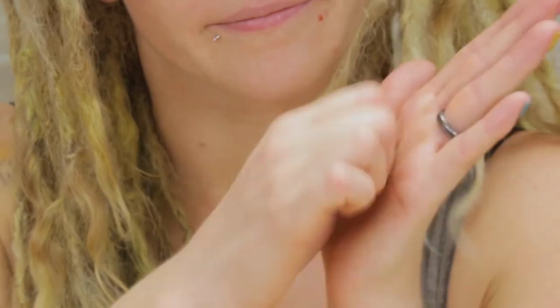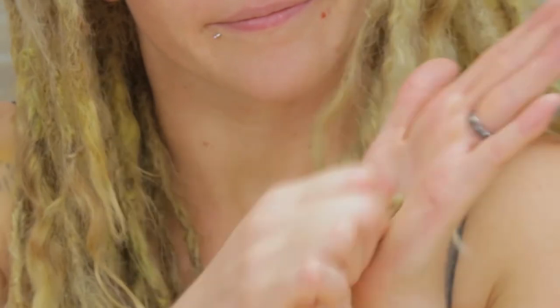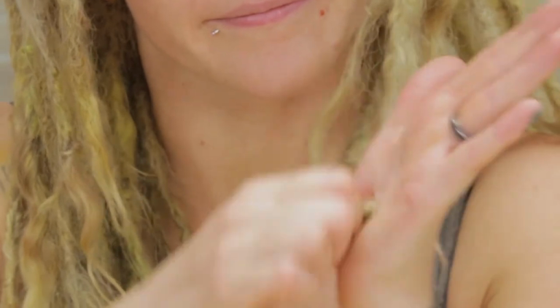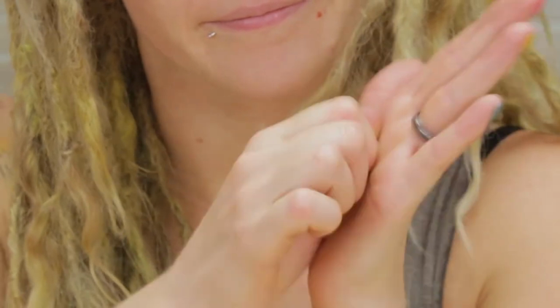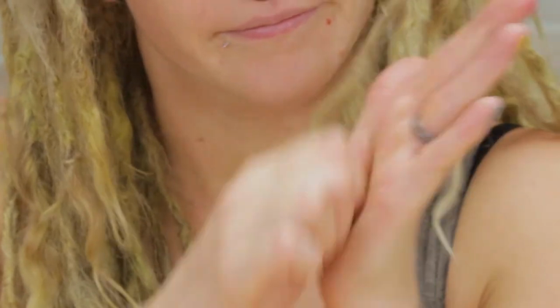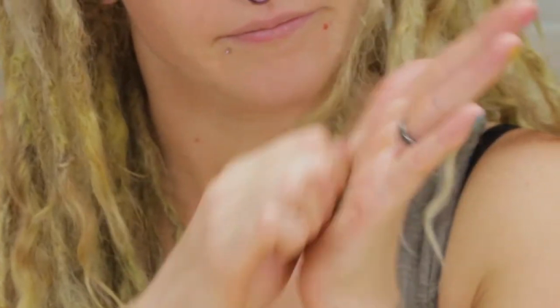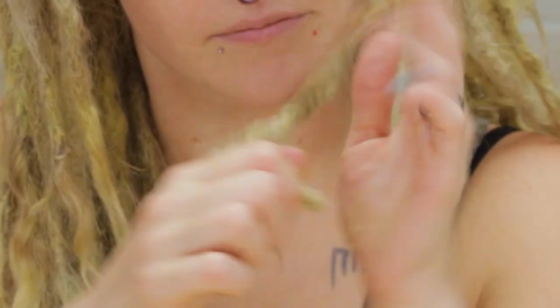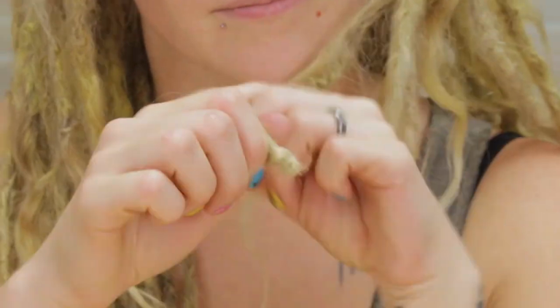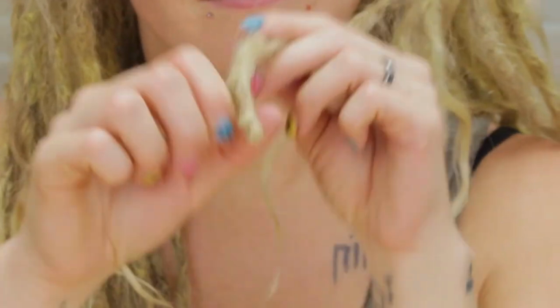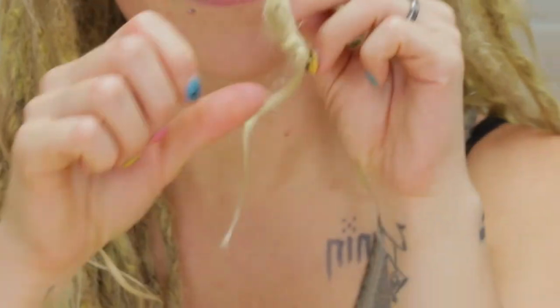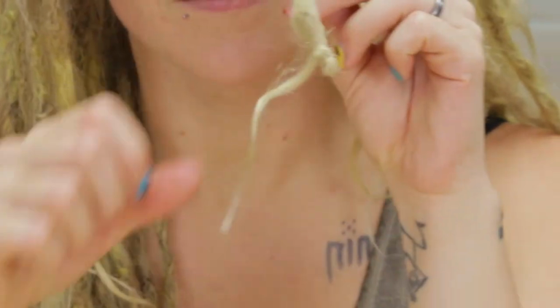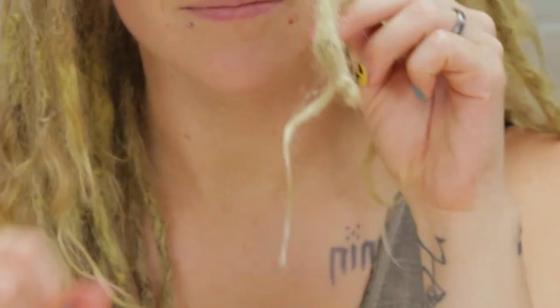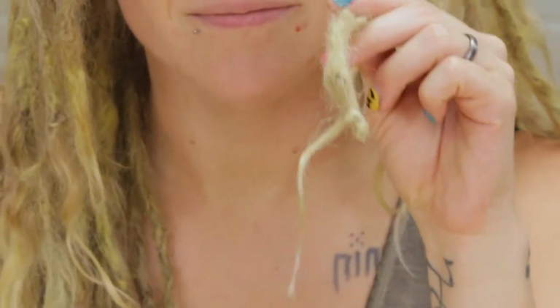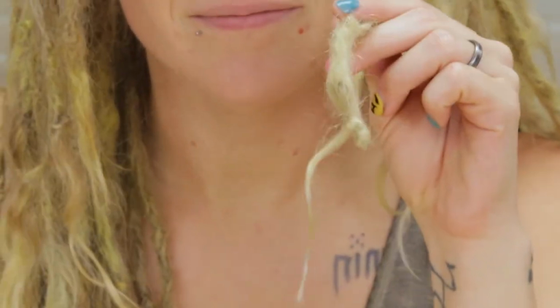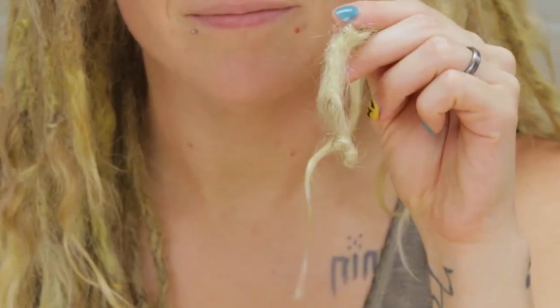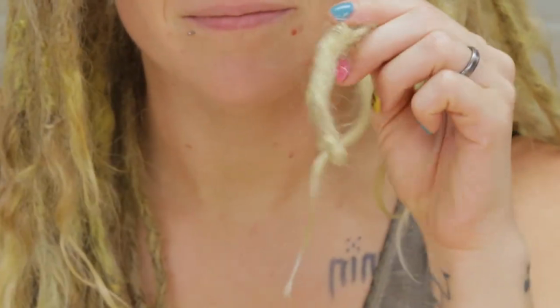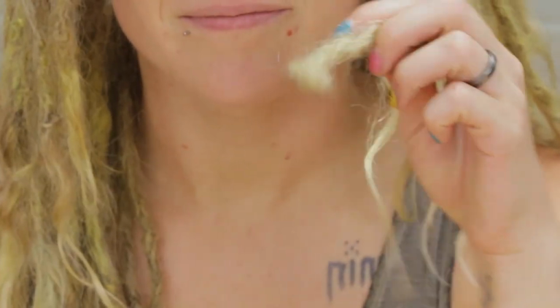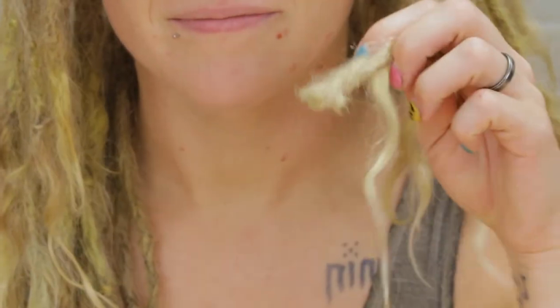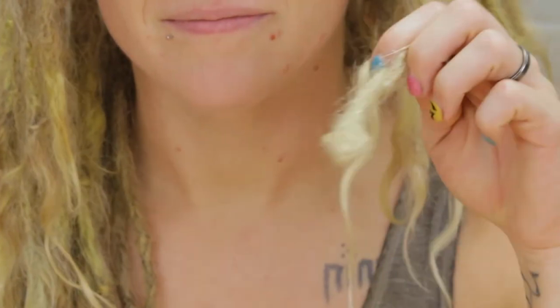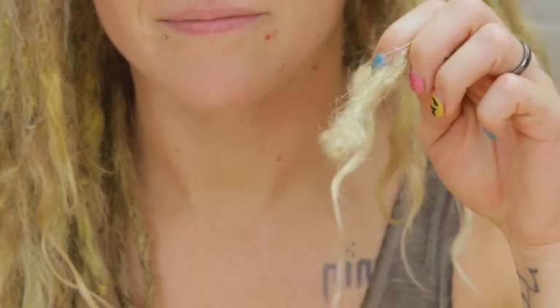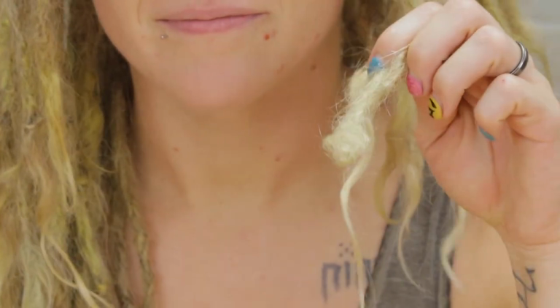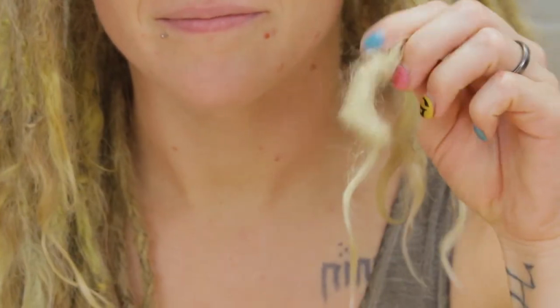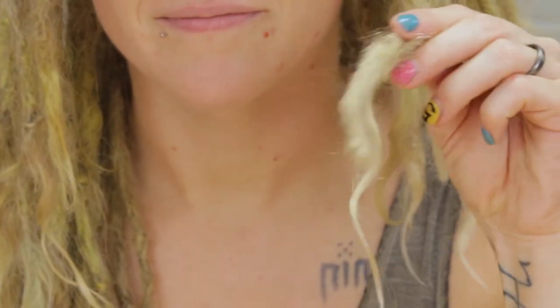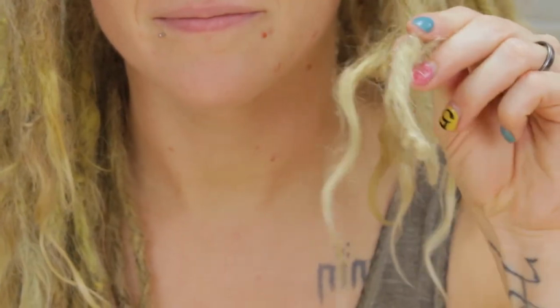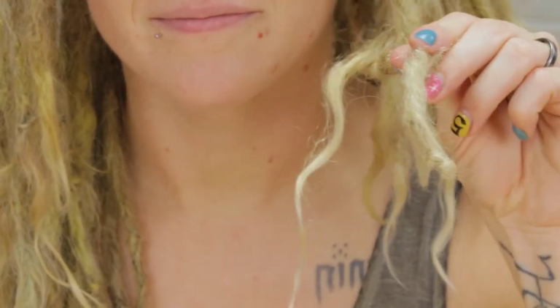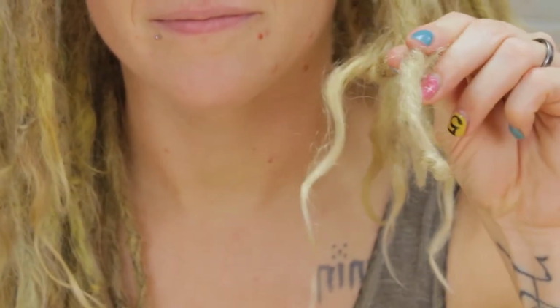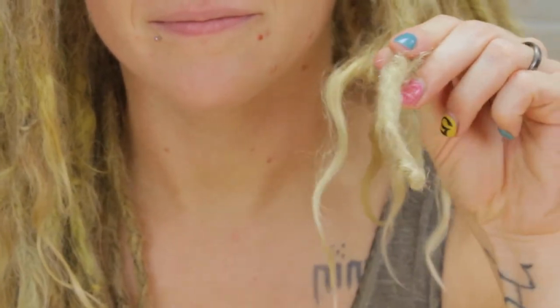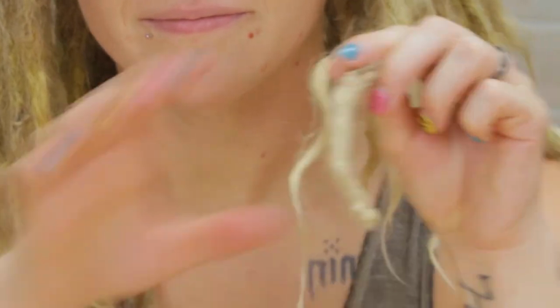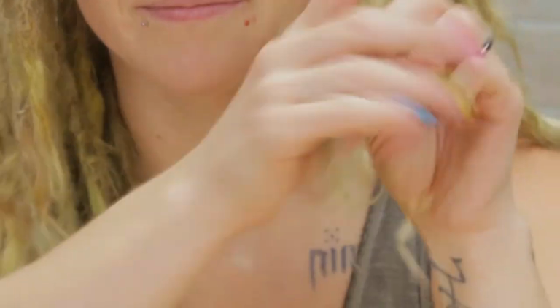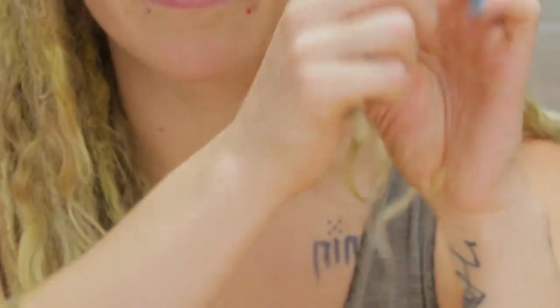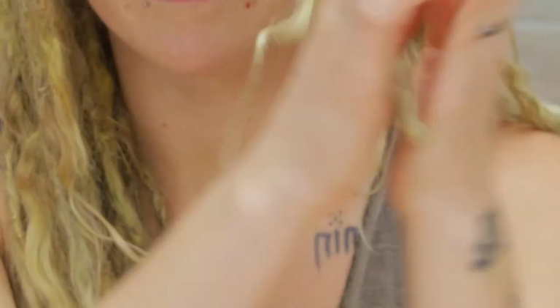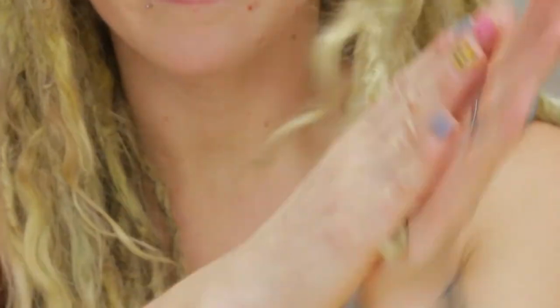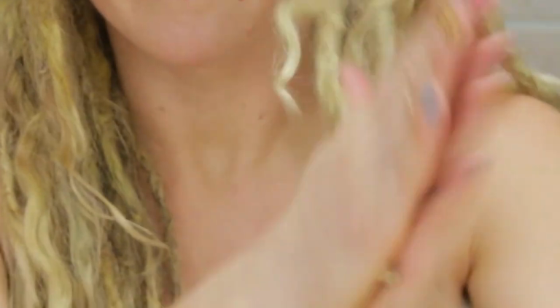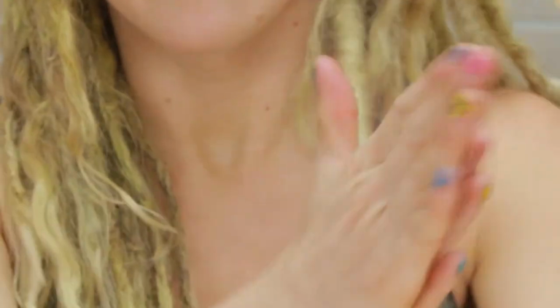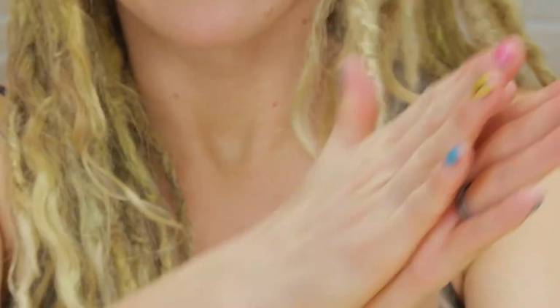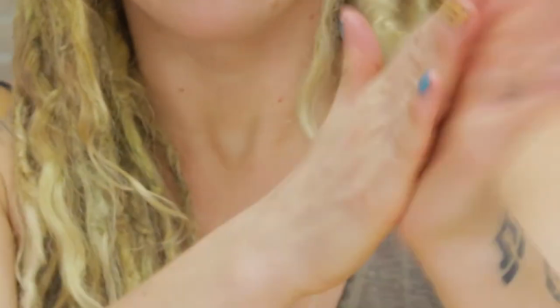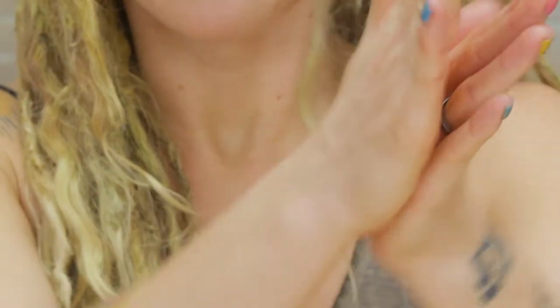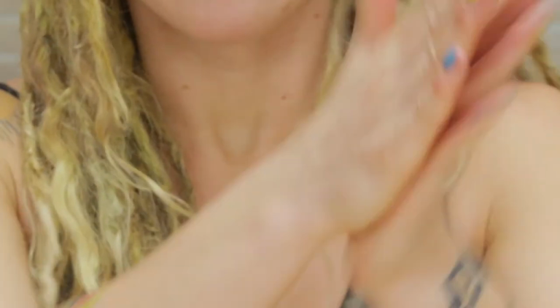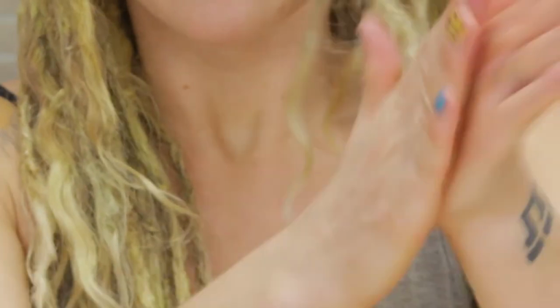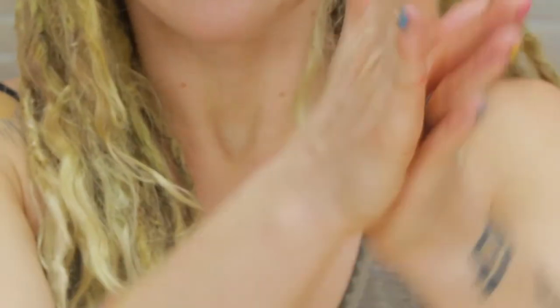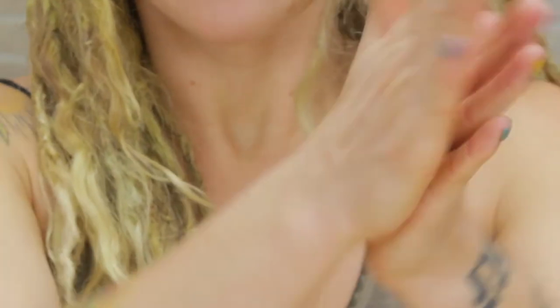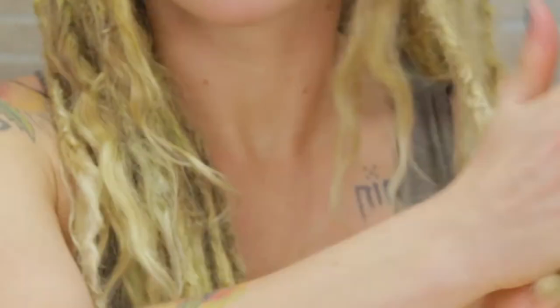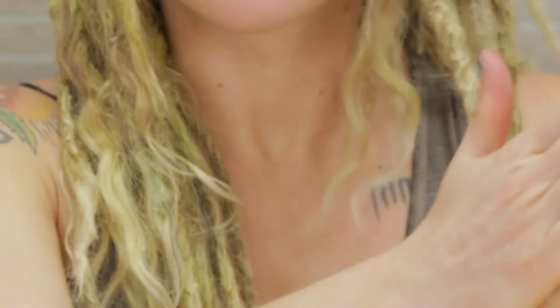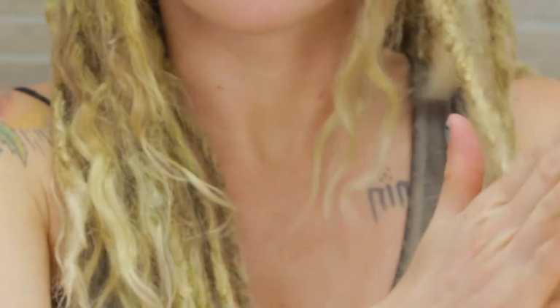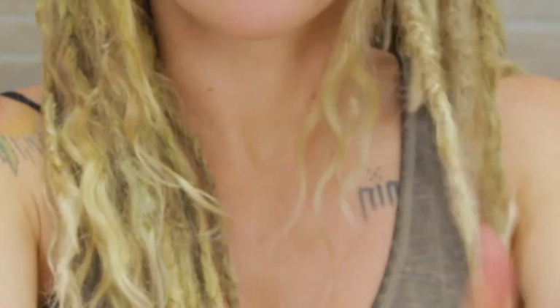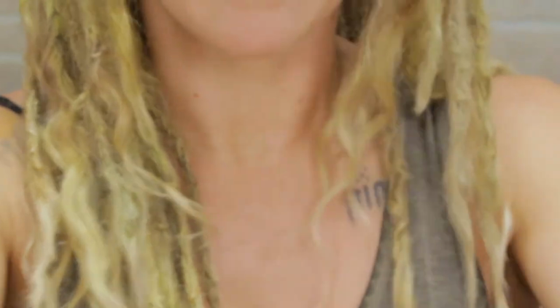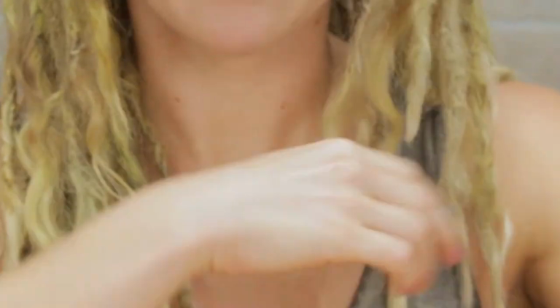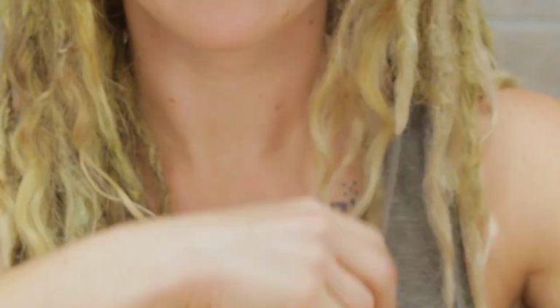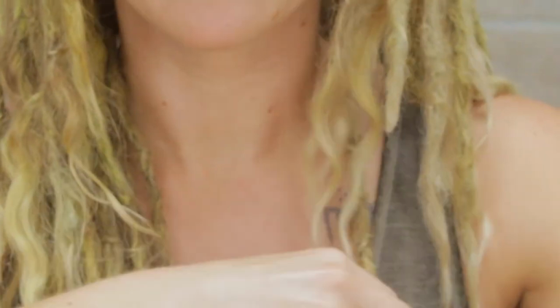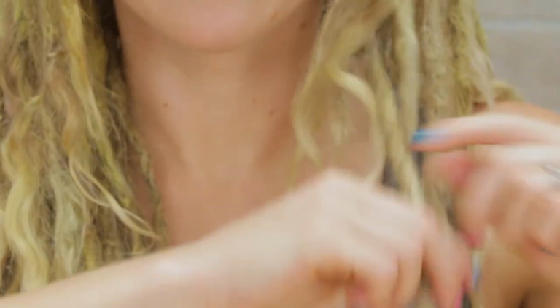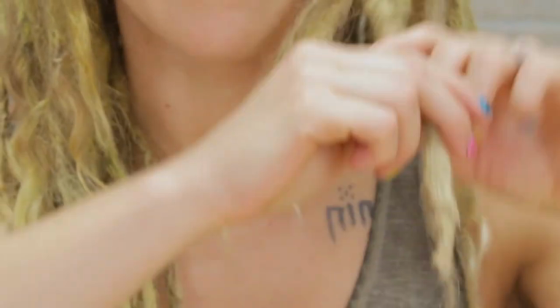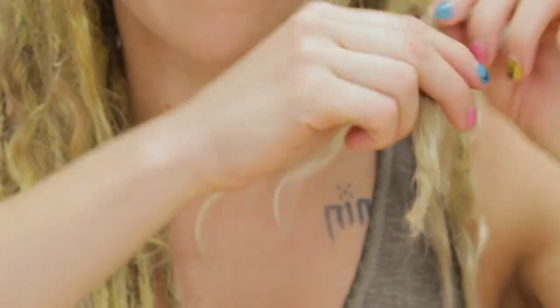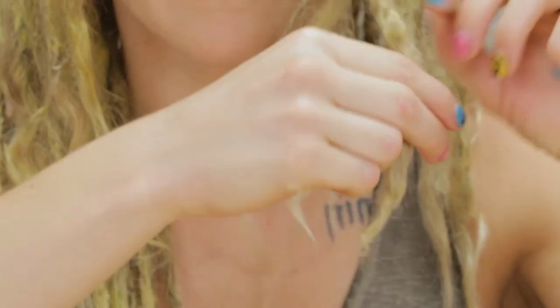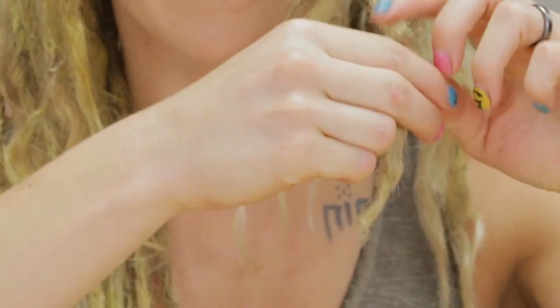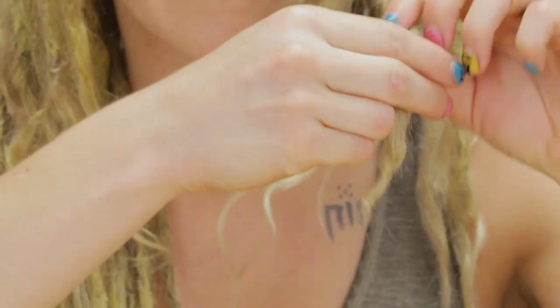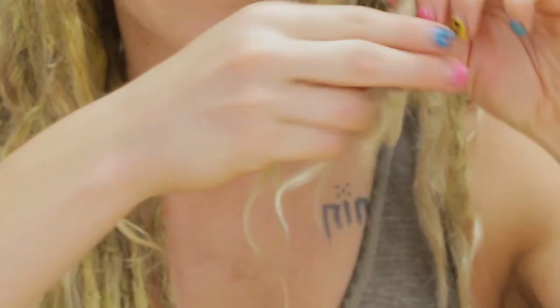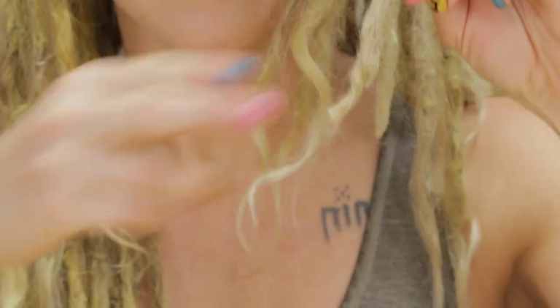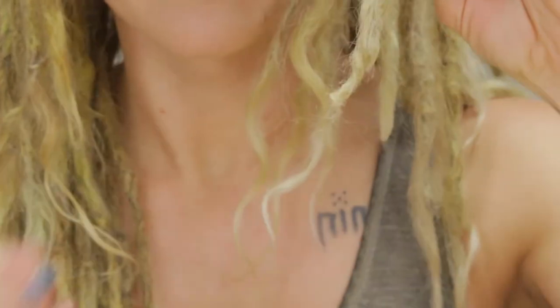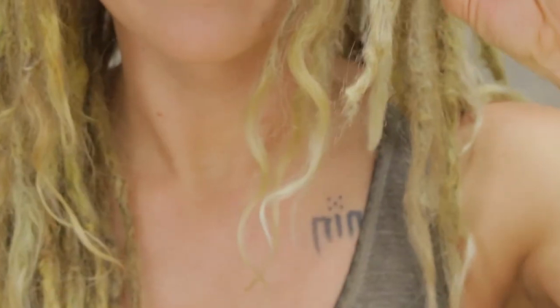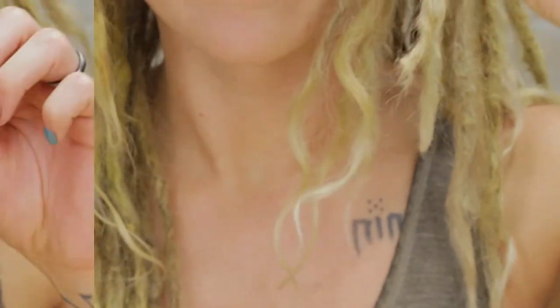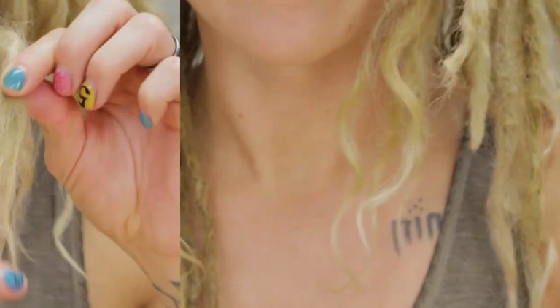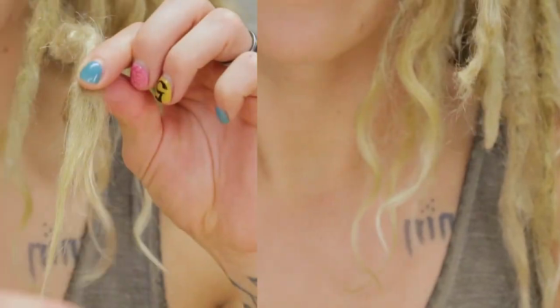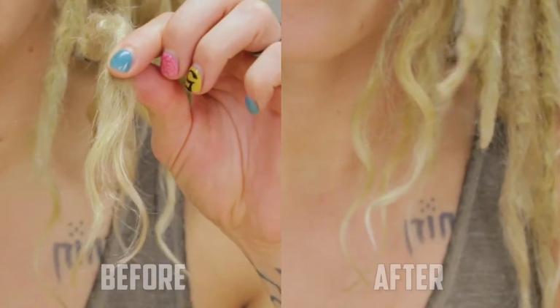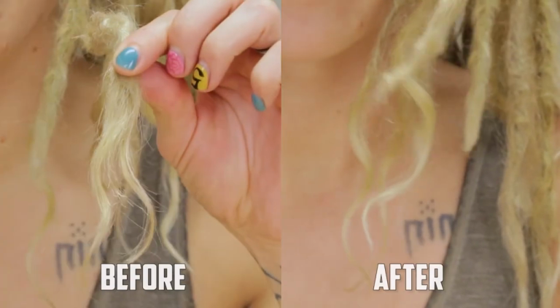I think it took me about three or four minutes to do this one, but look at the difference between this one and my other one. Such a big difference from before.